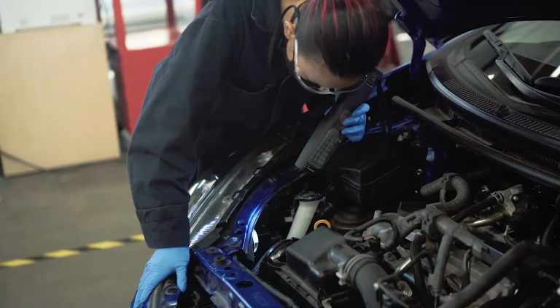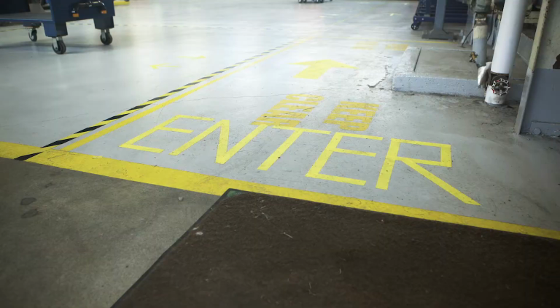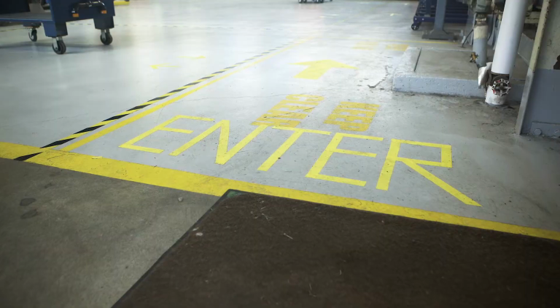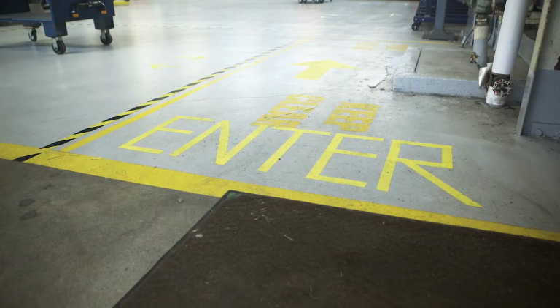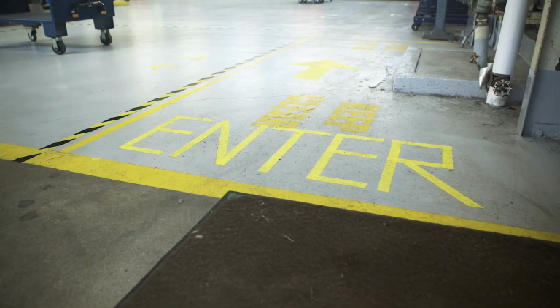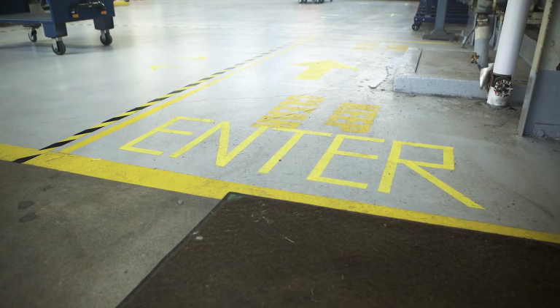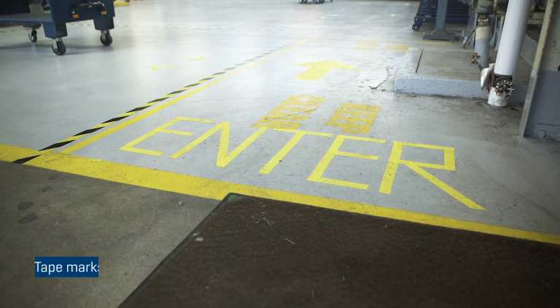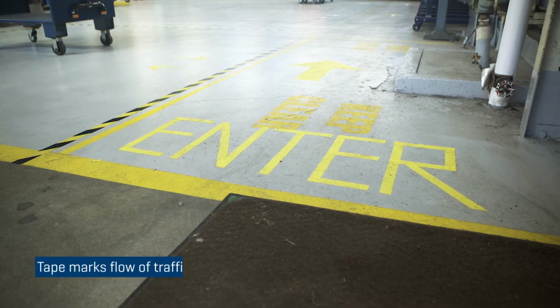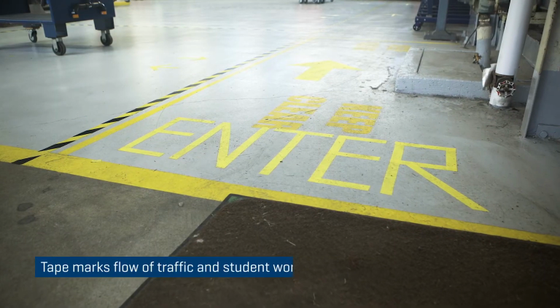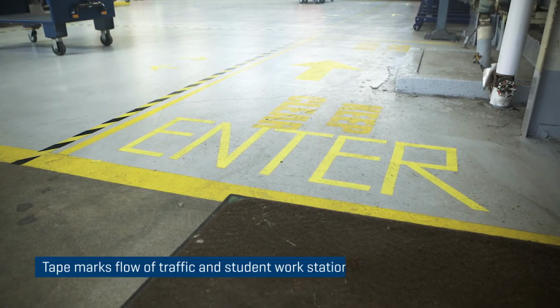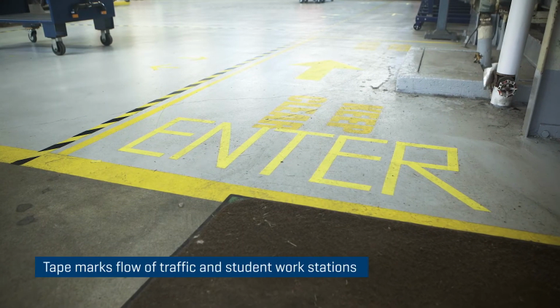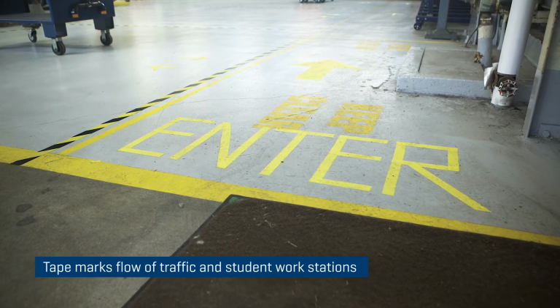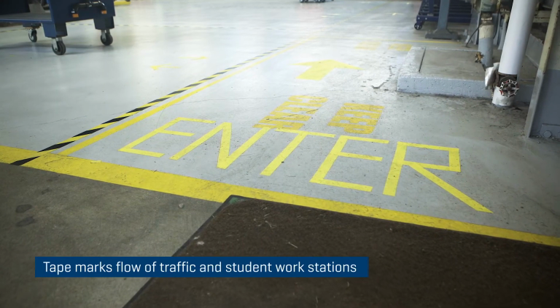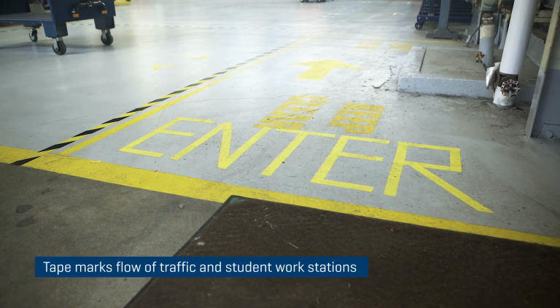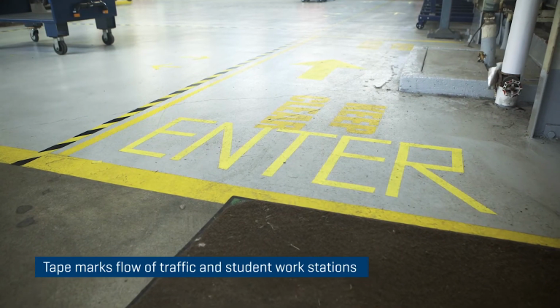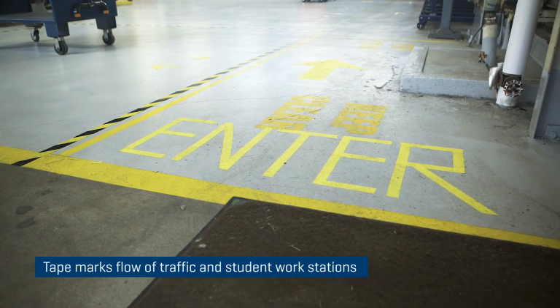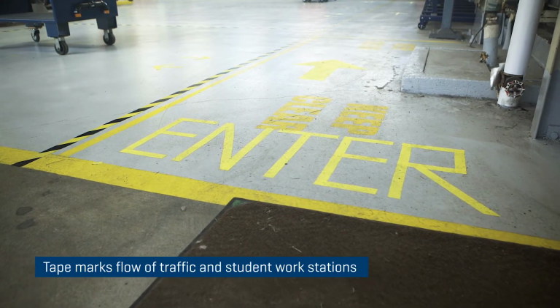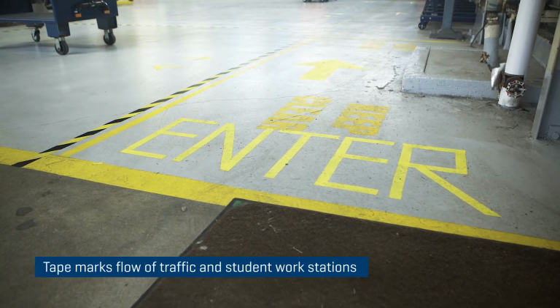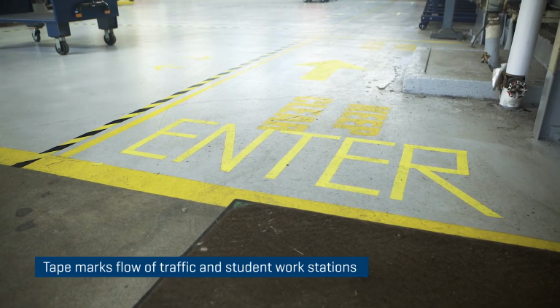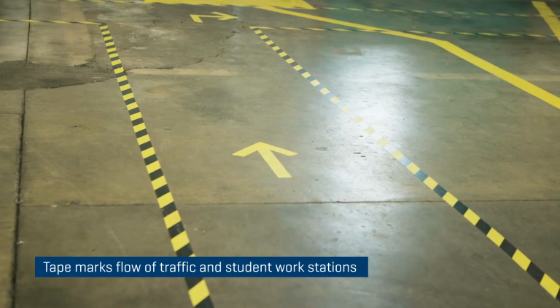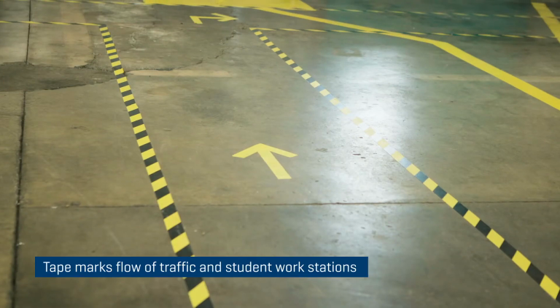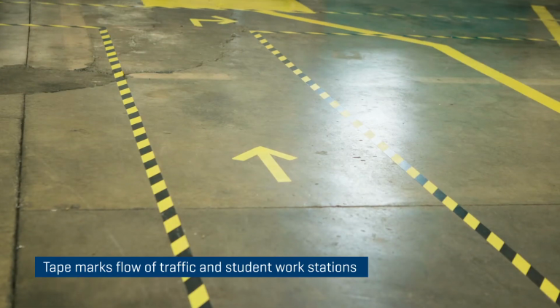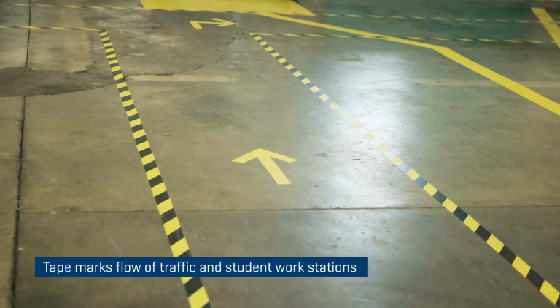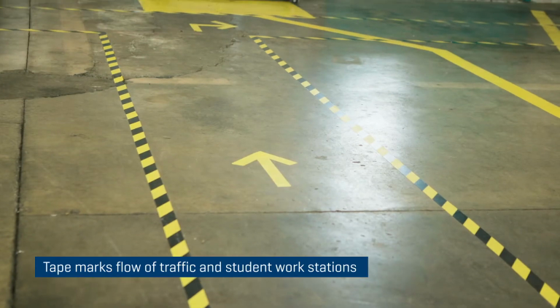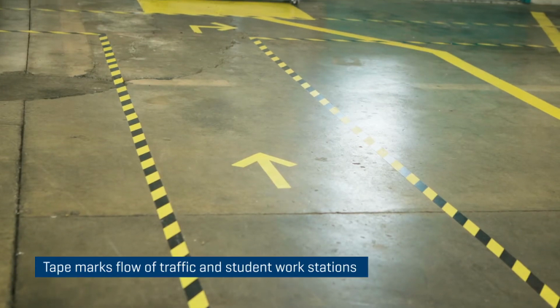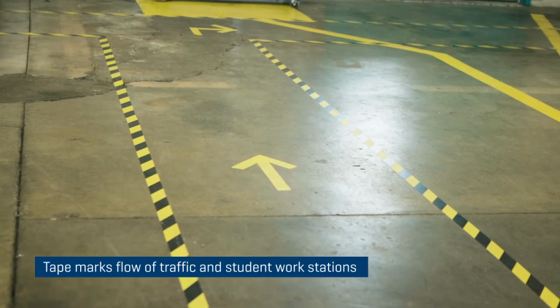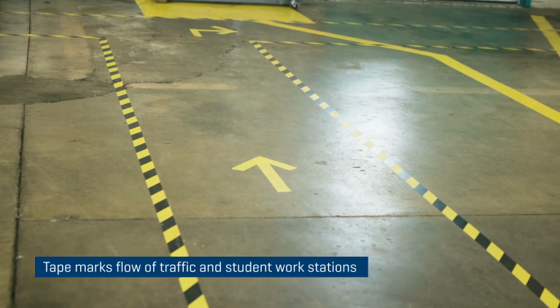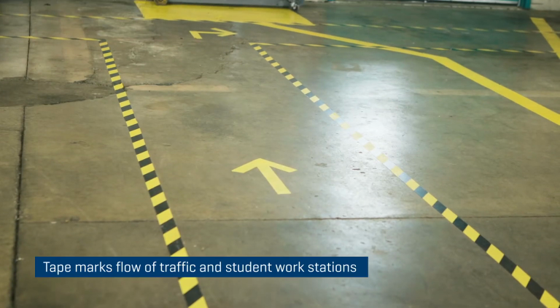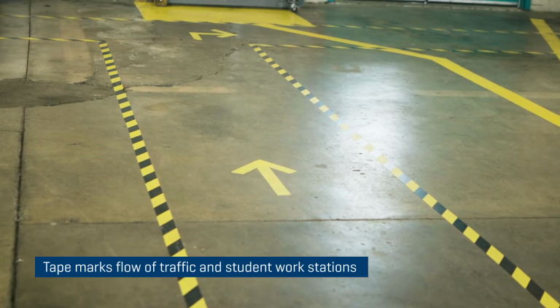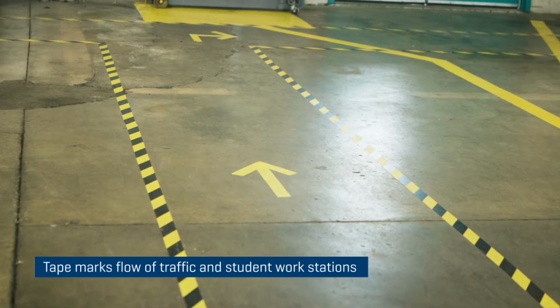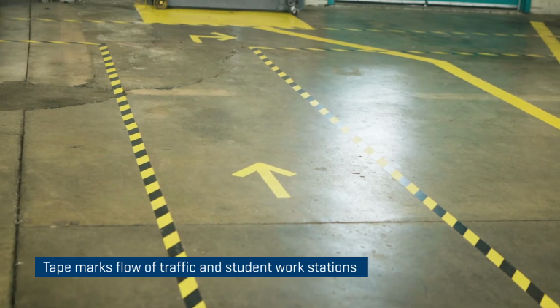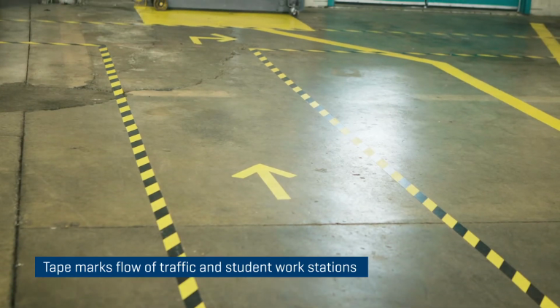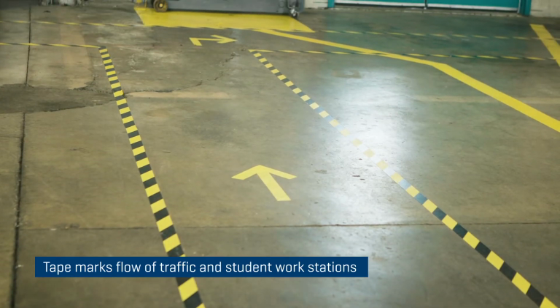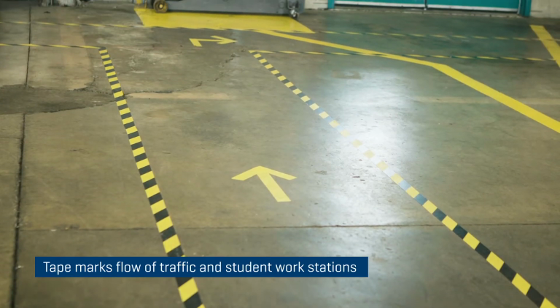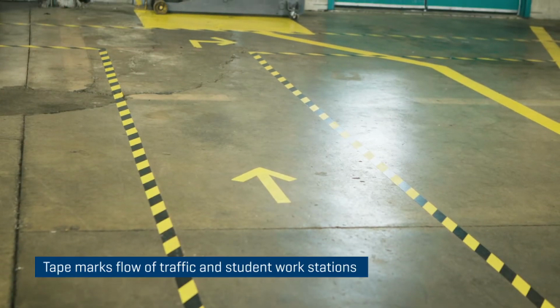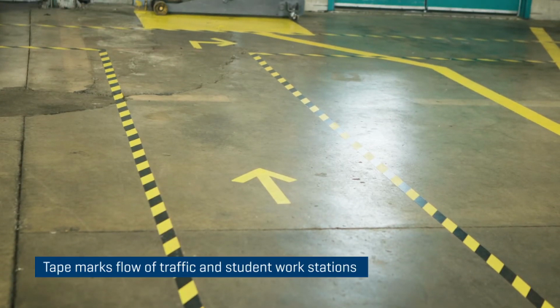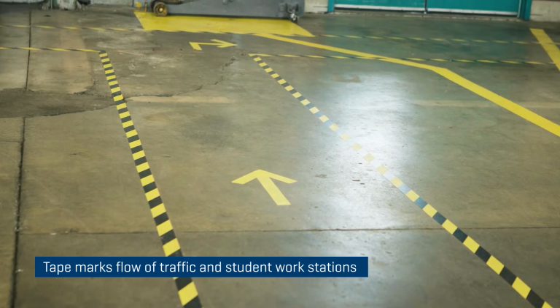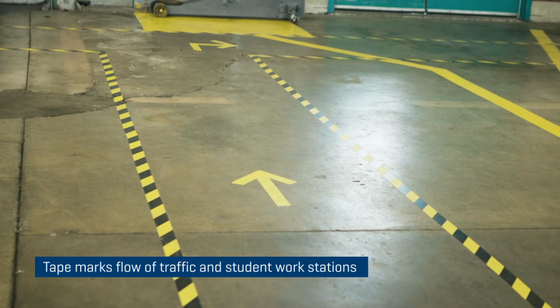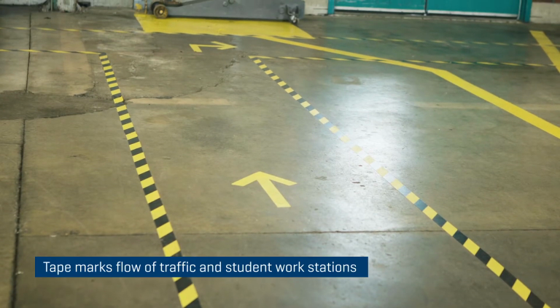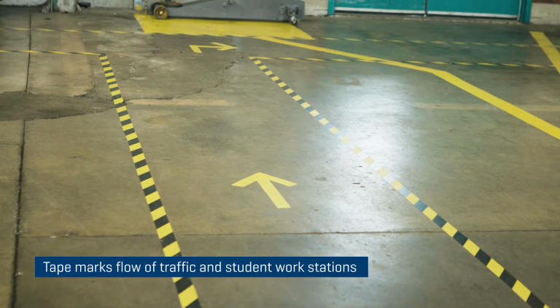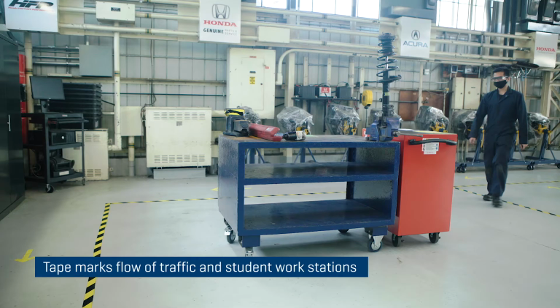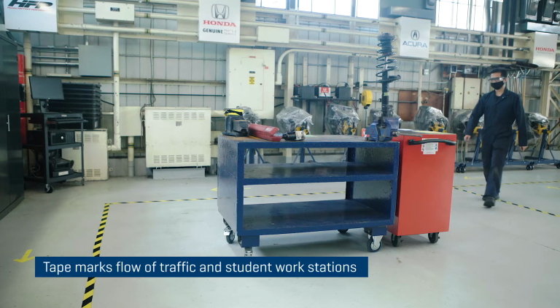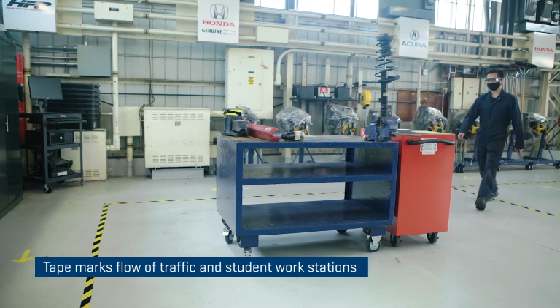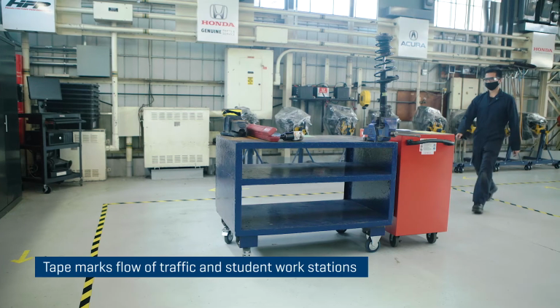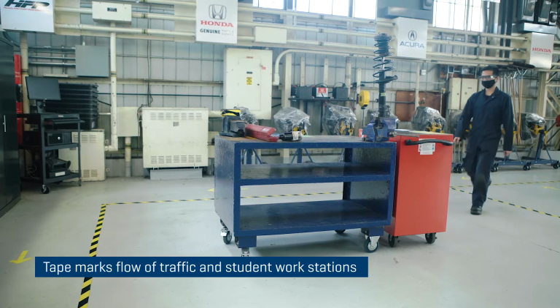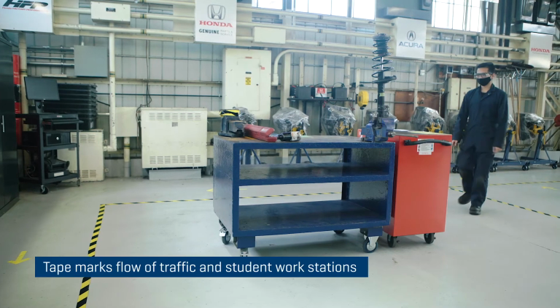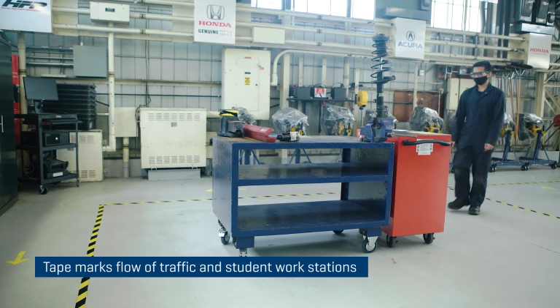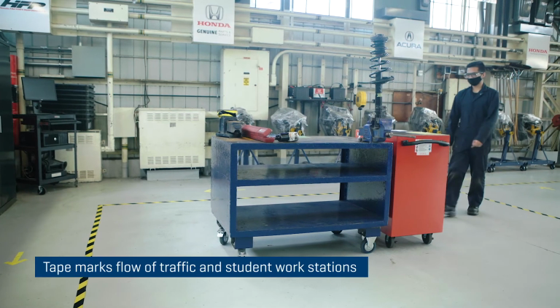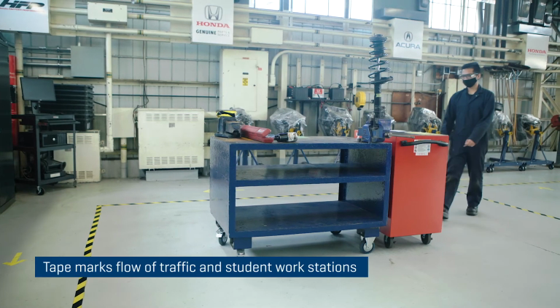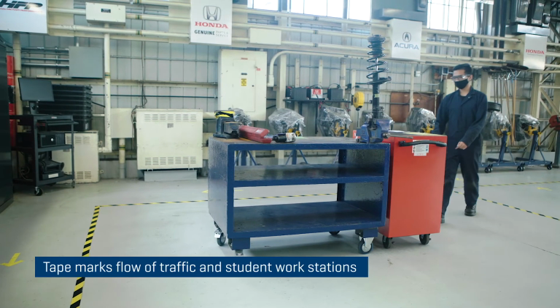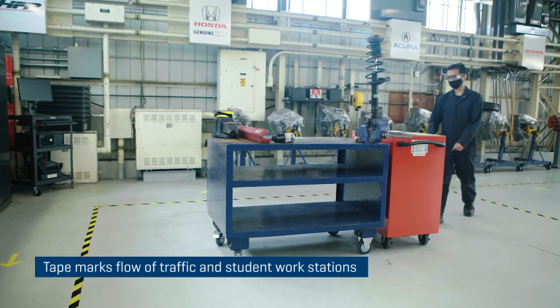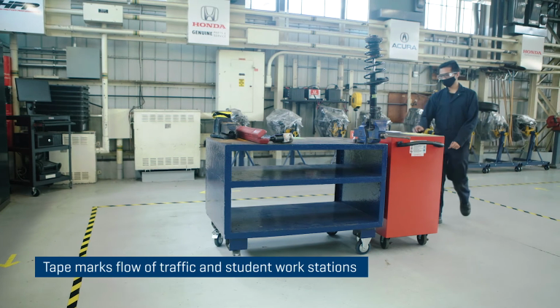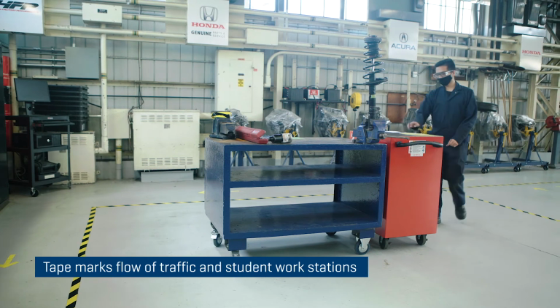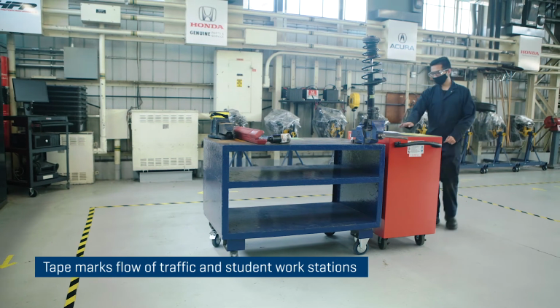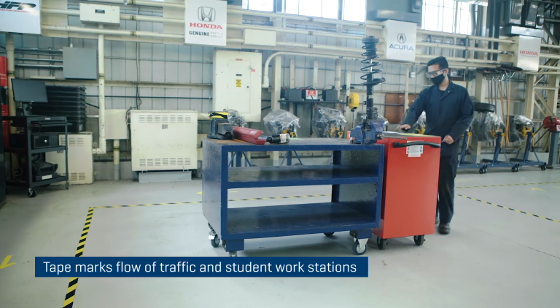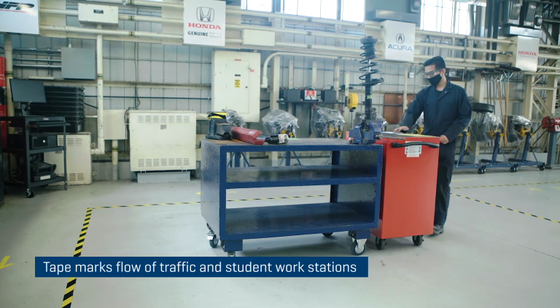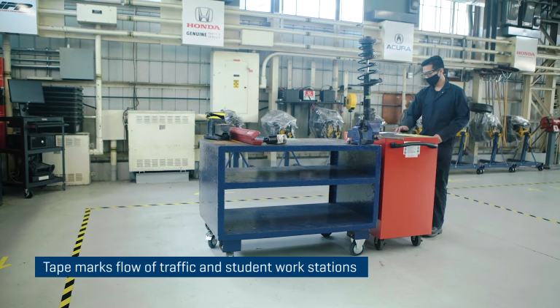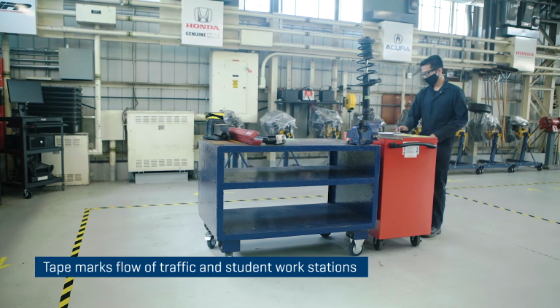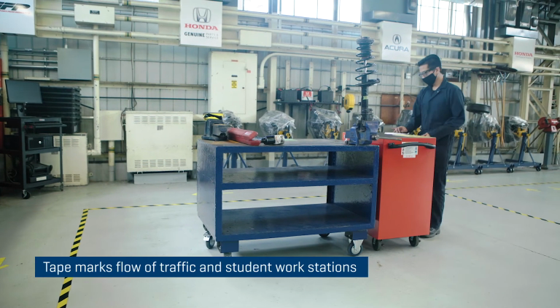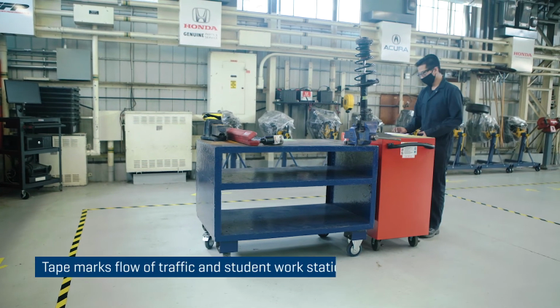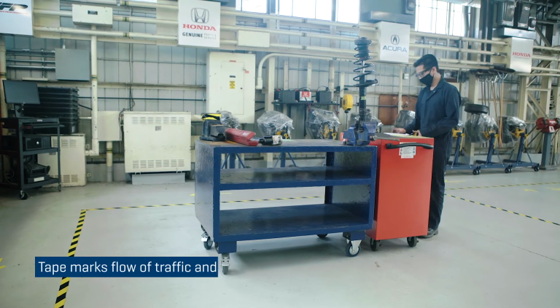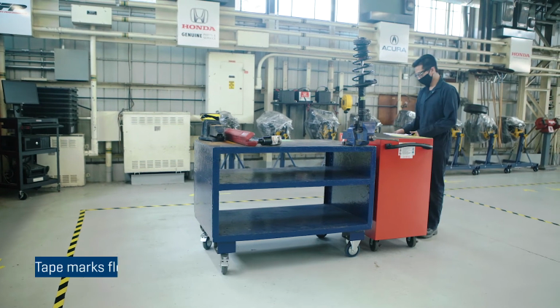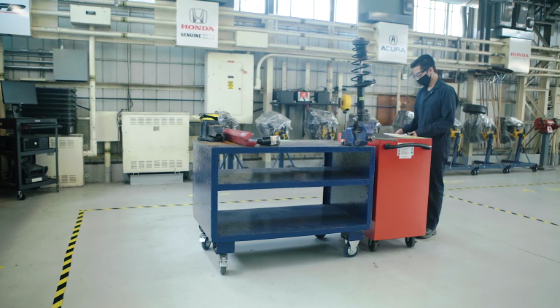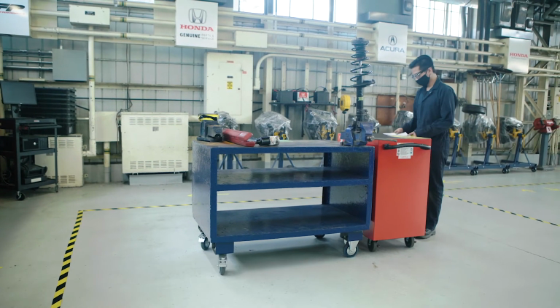You'll see we've got zones marked out with tape to identify where student workstations will be, and that automatically creates a bubble.